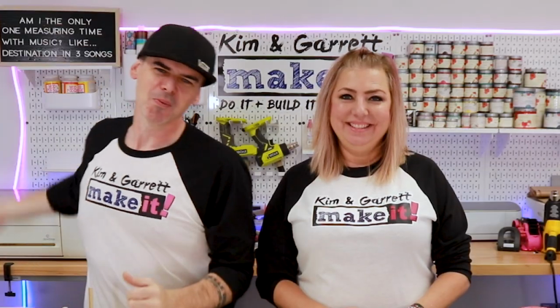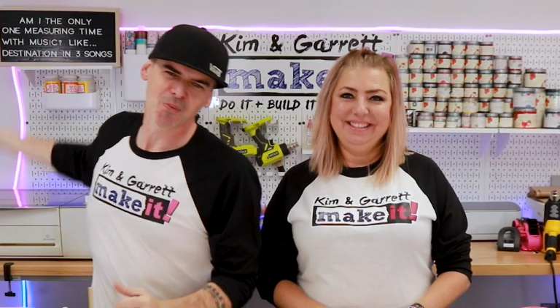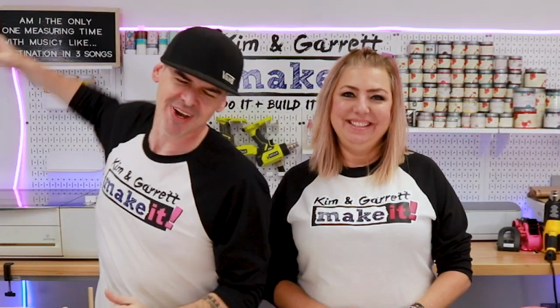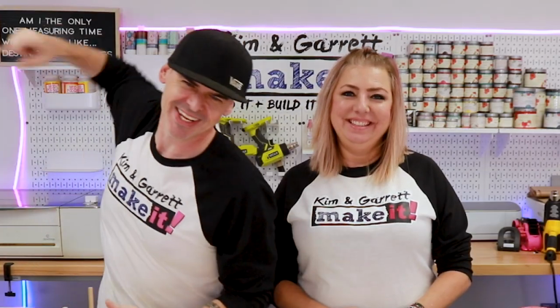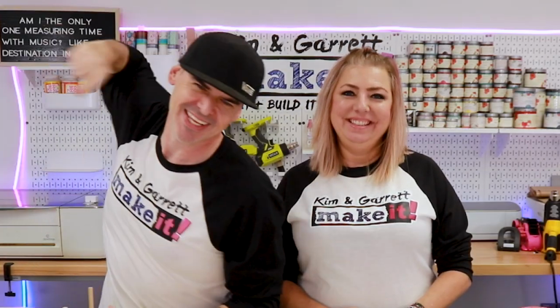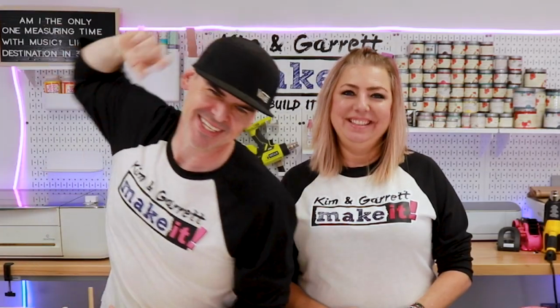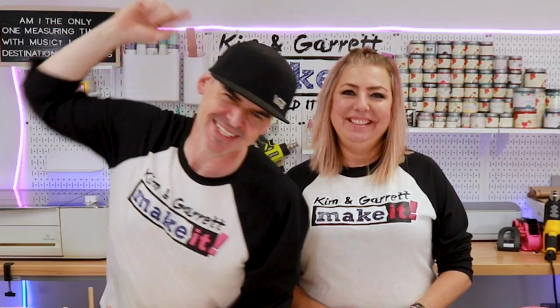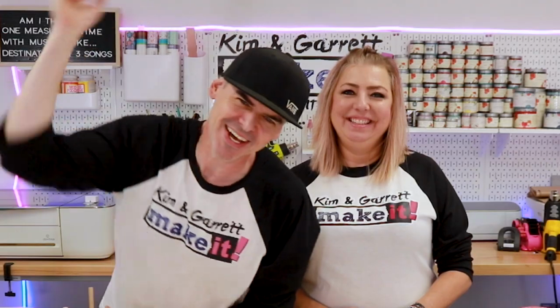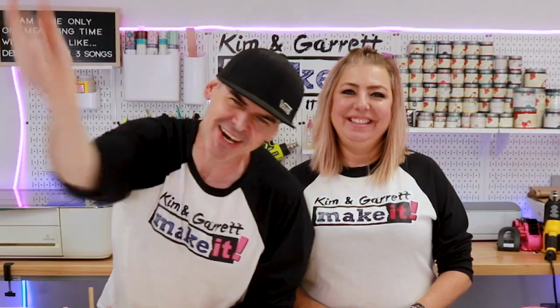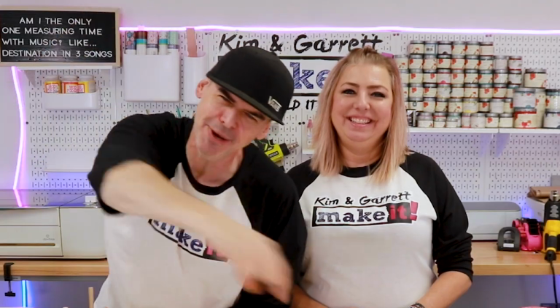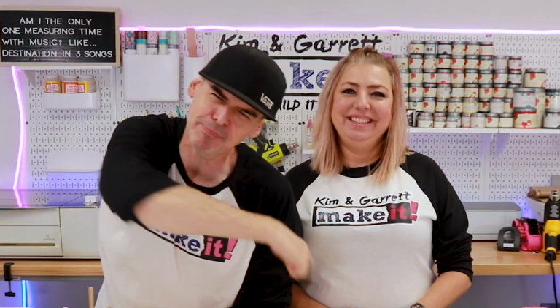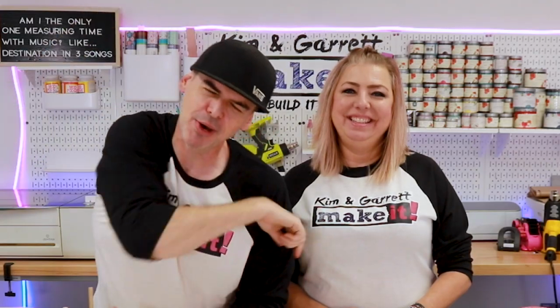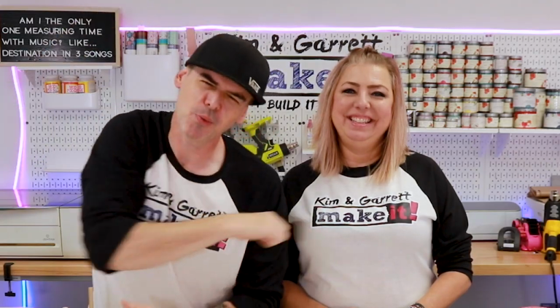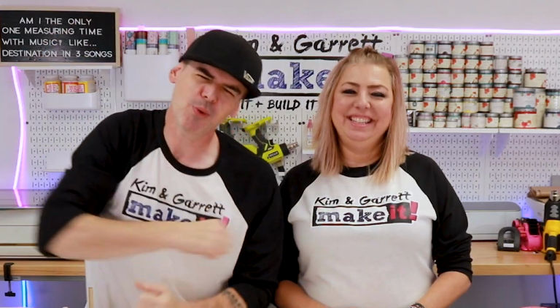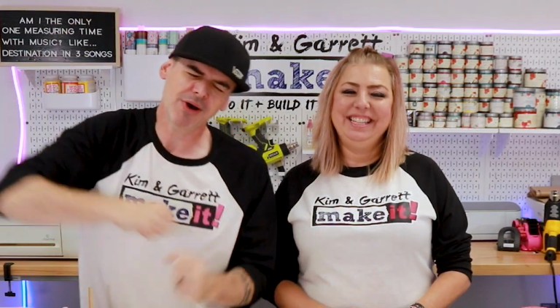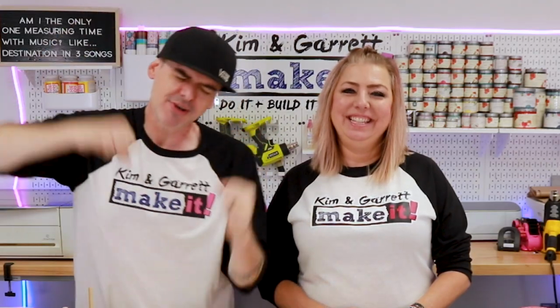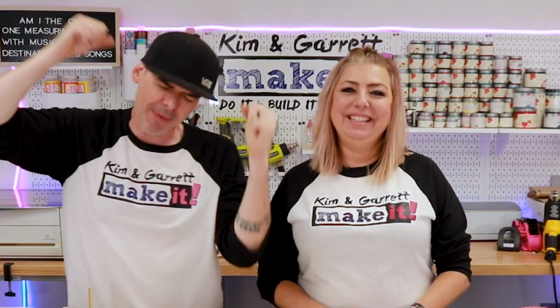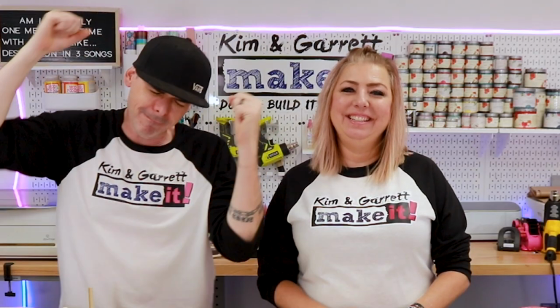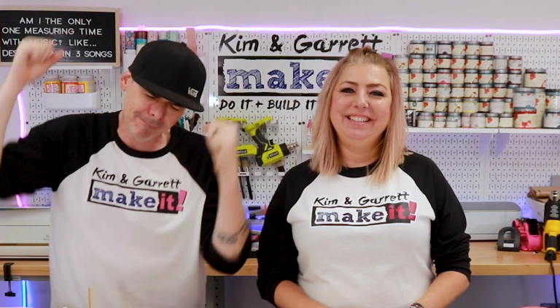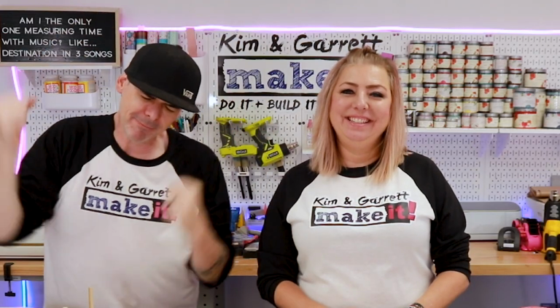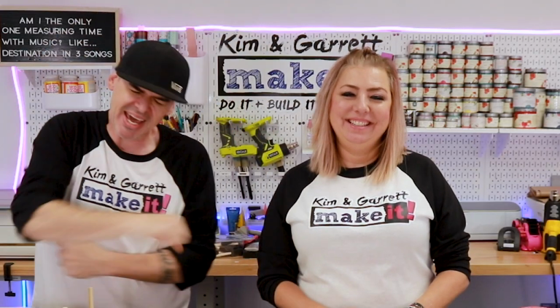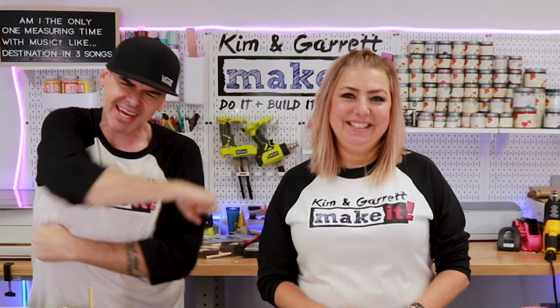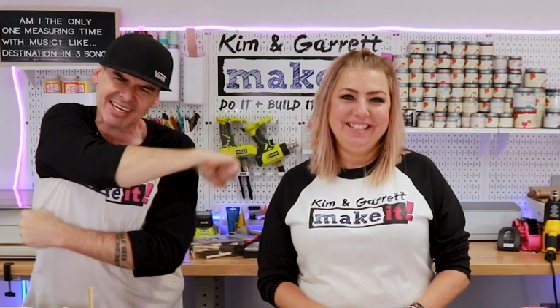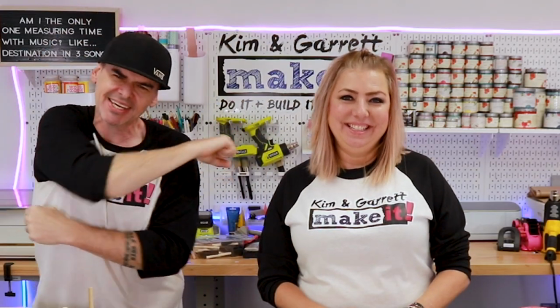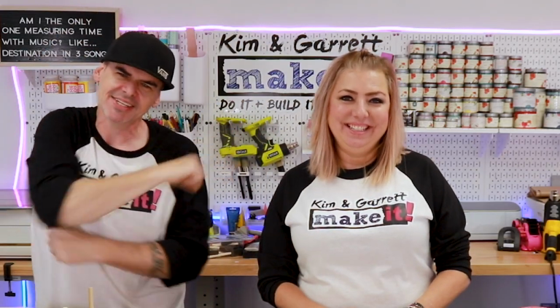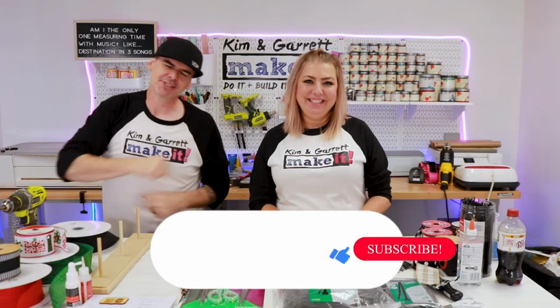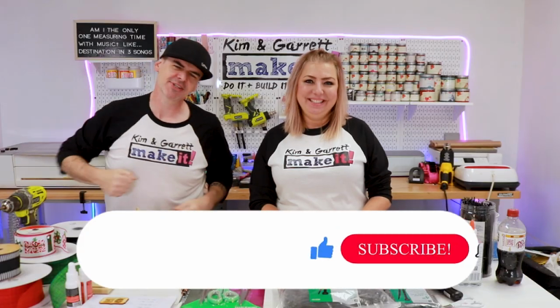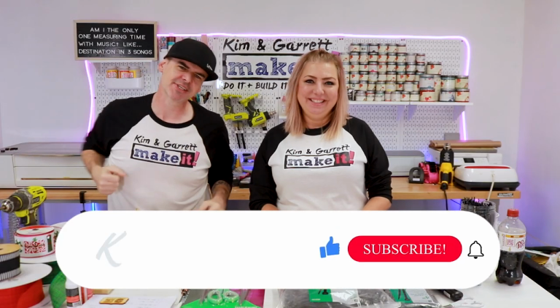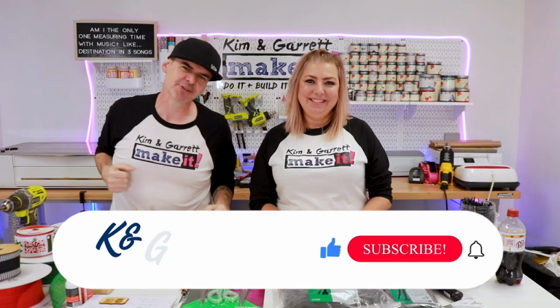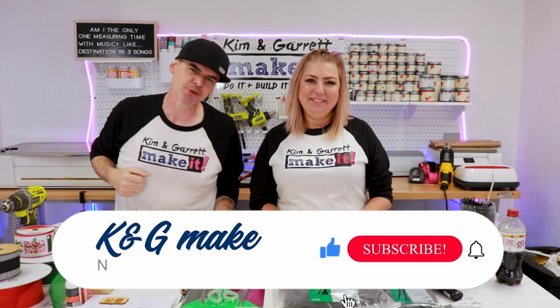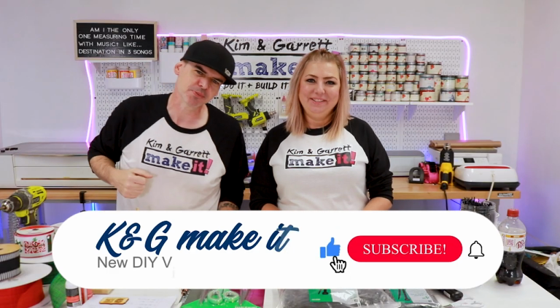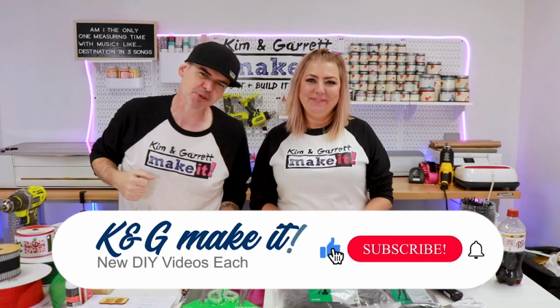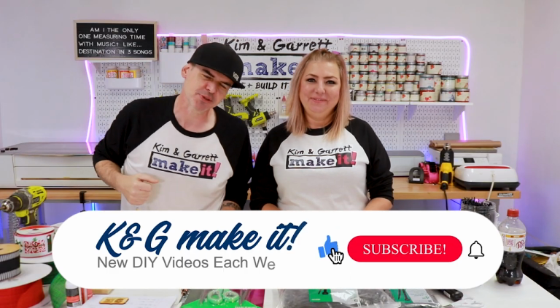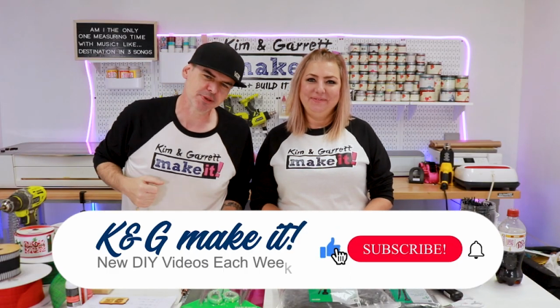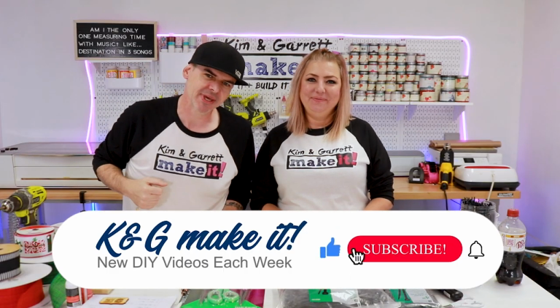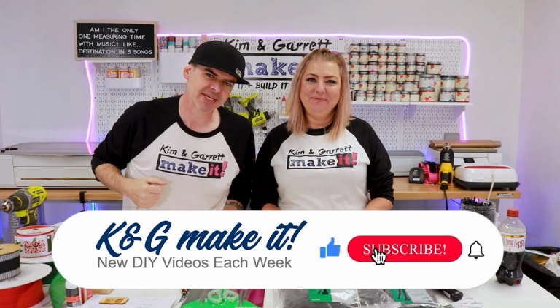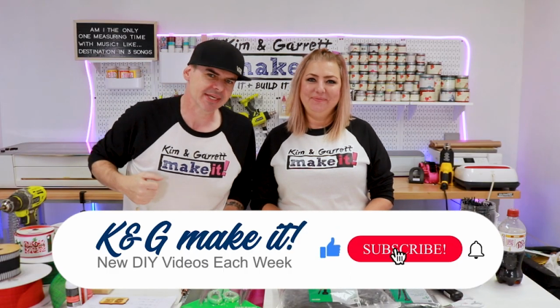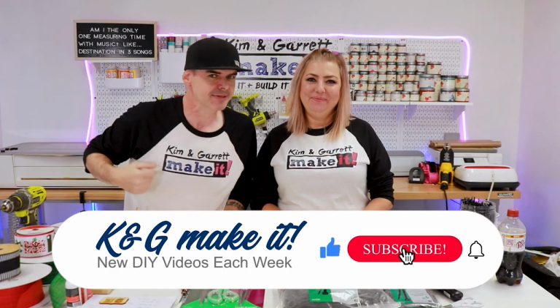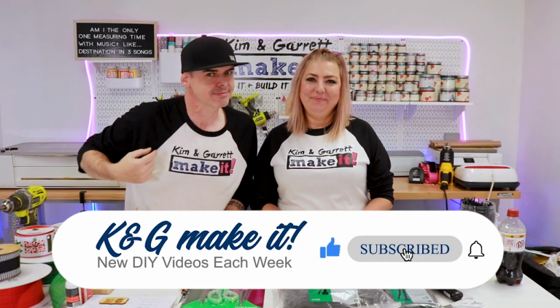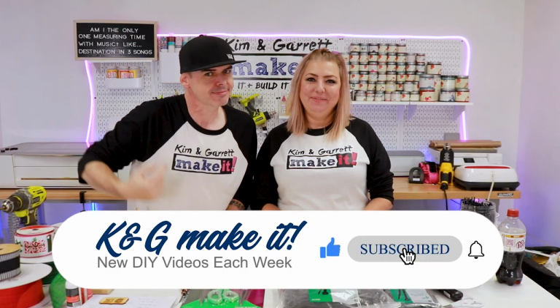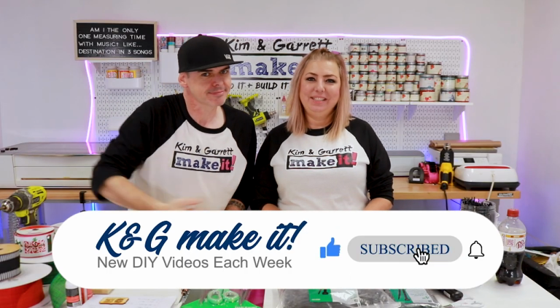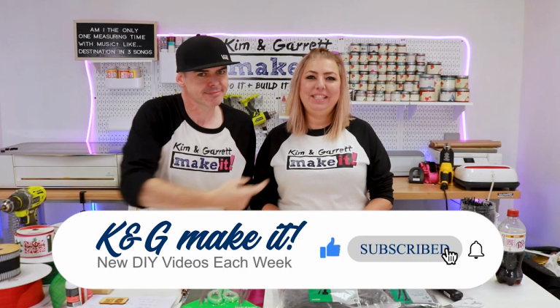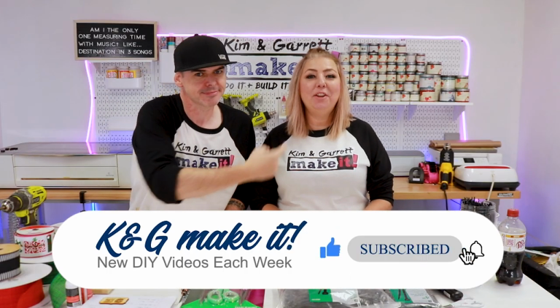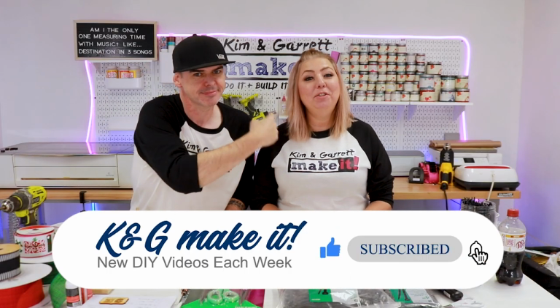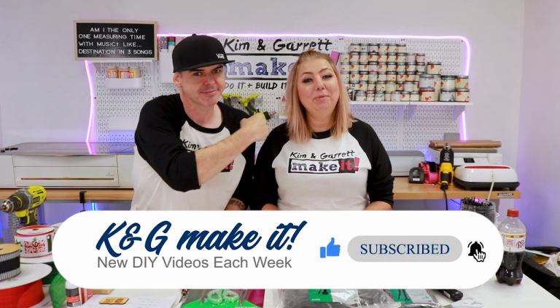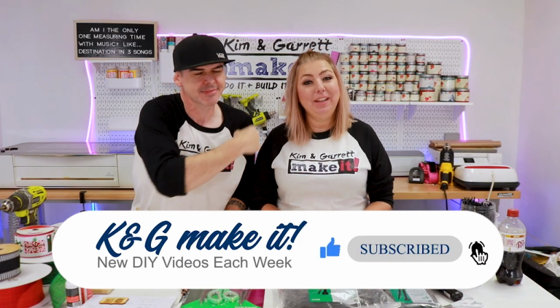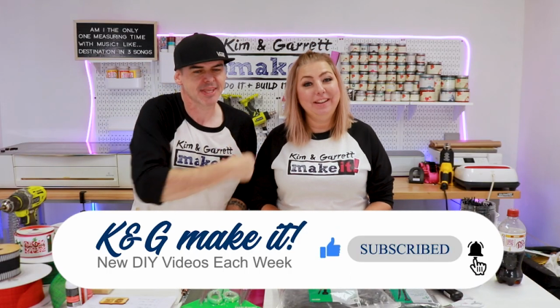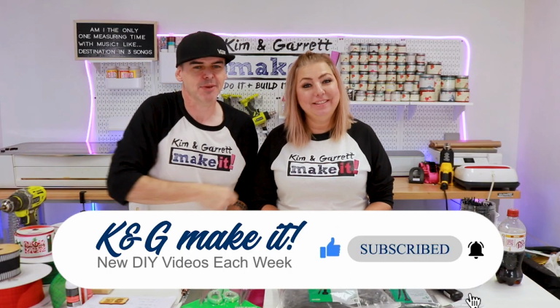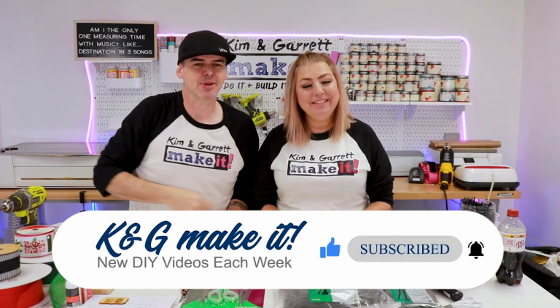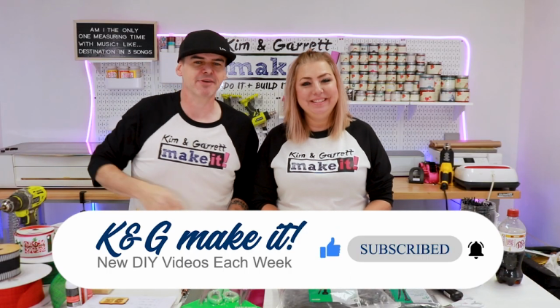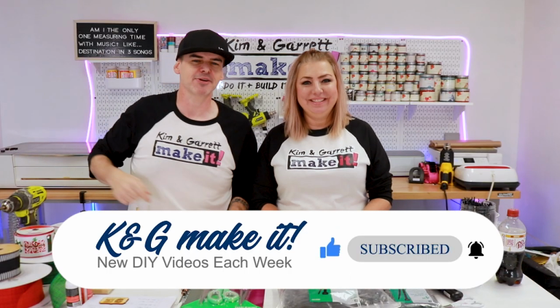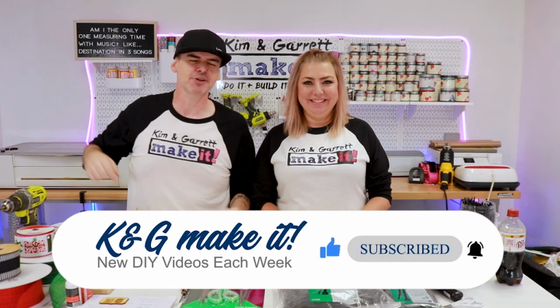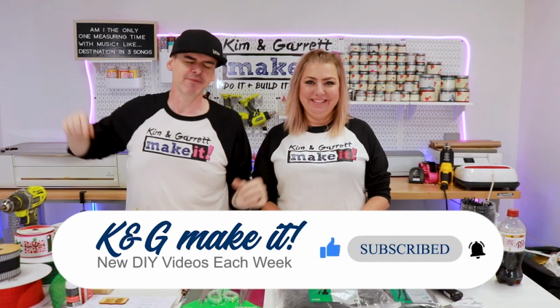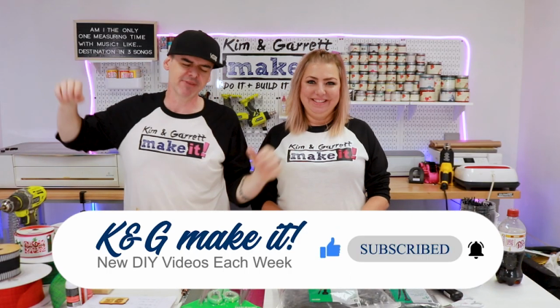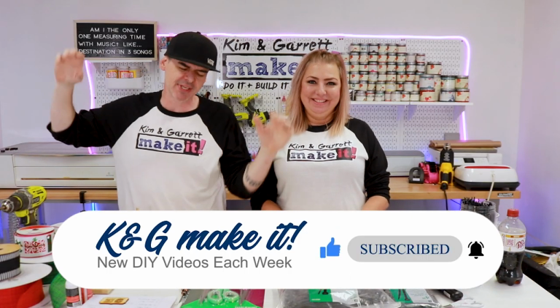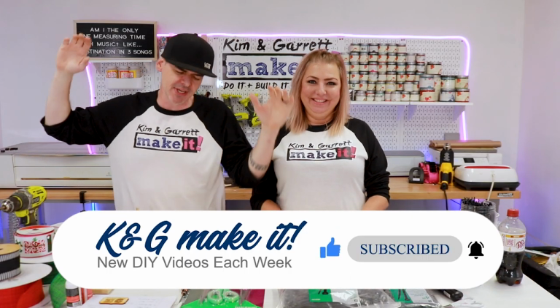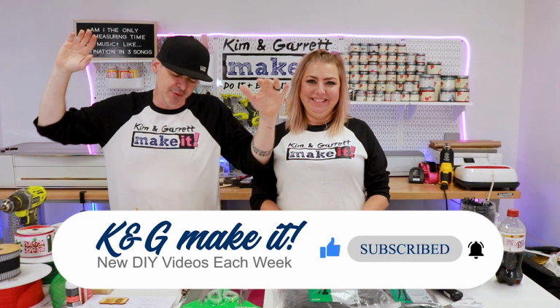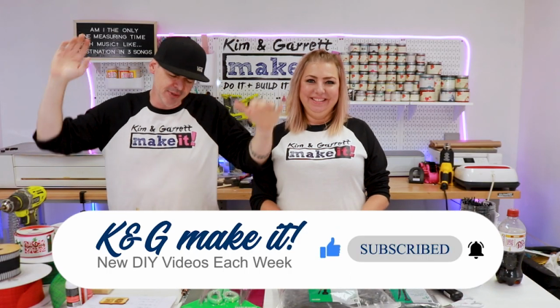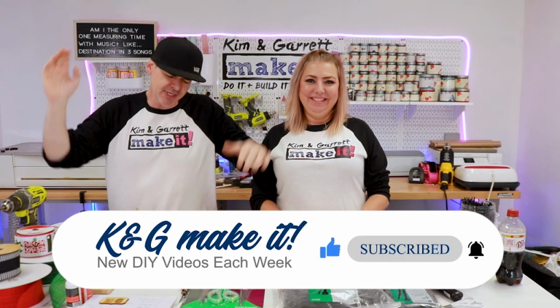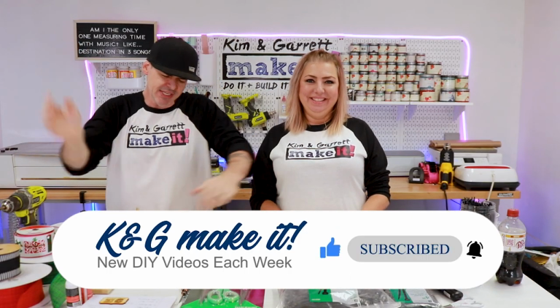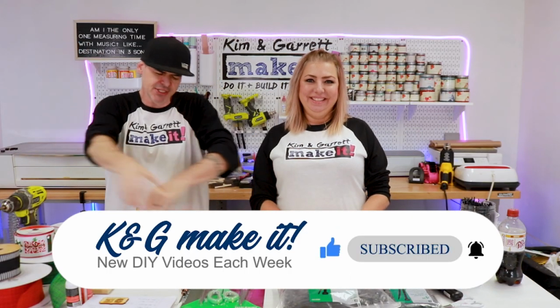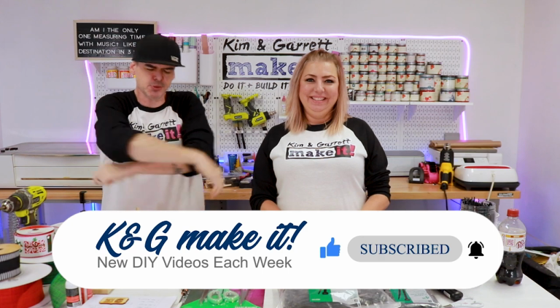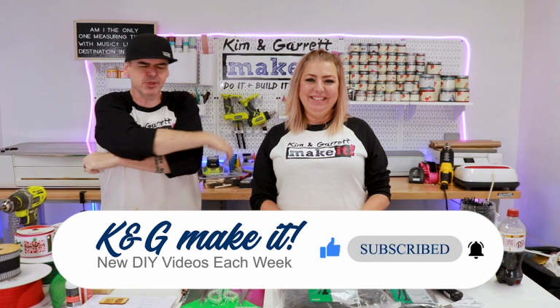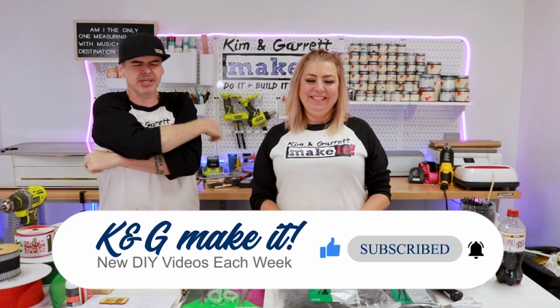What is up? Welcome back. Do you like to Build It and Make It? So do we. And we have a new video each week.